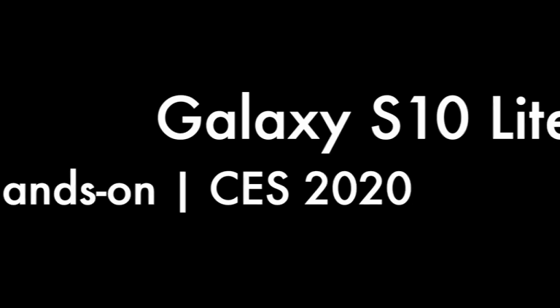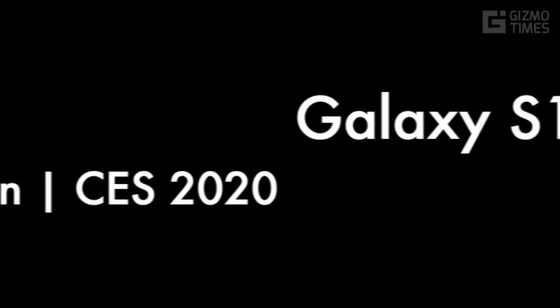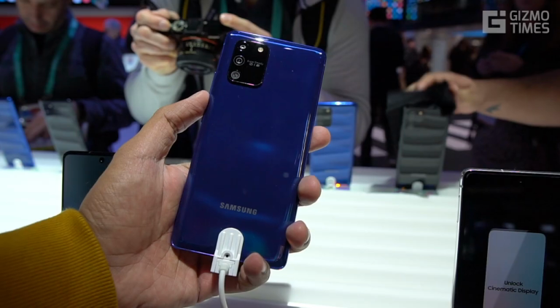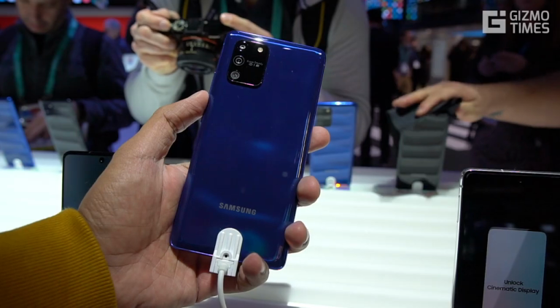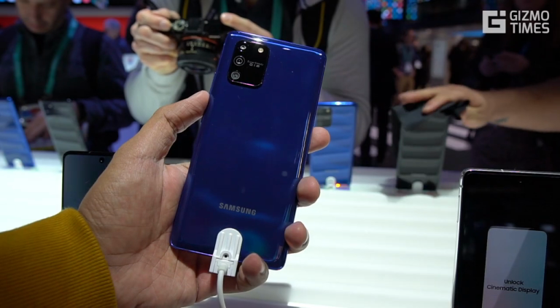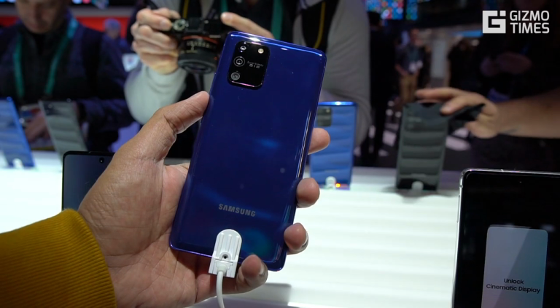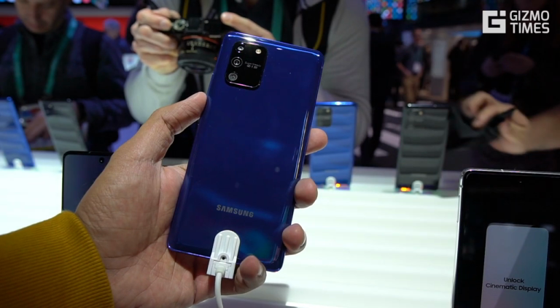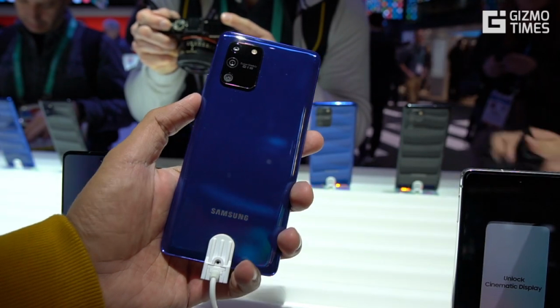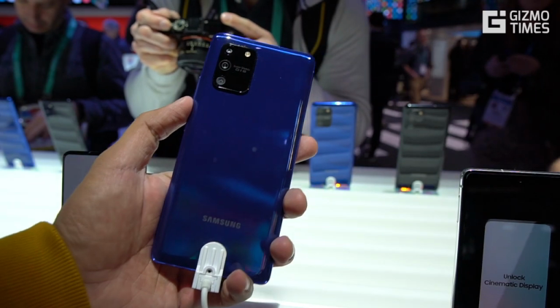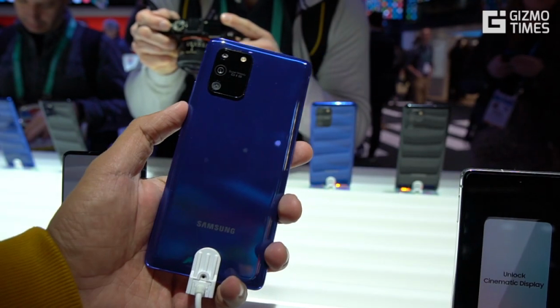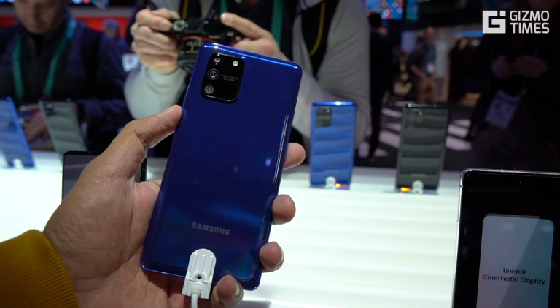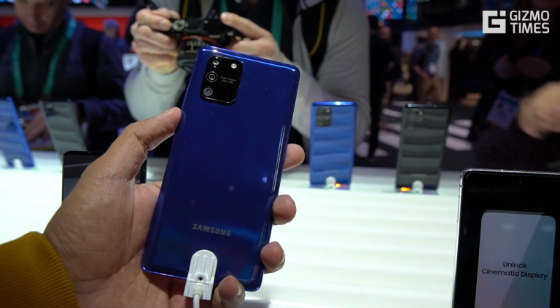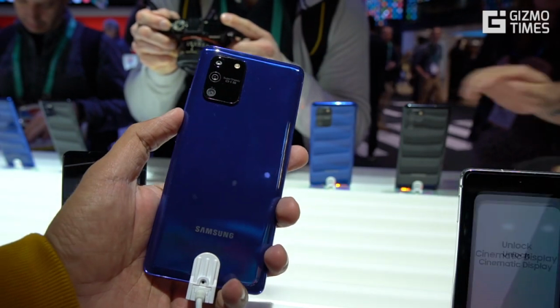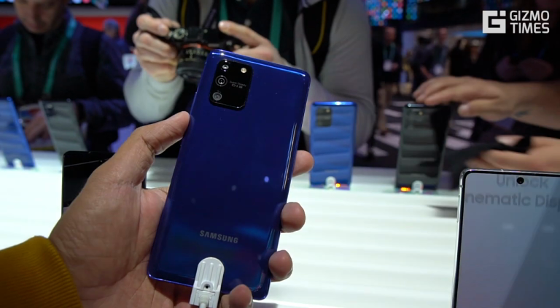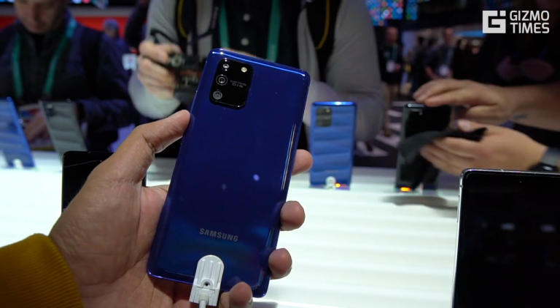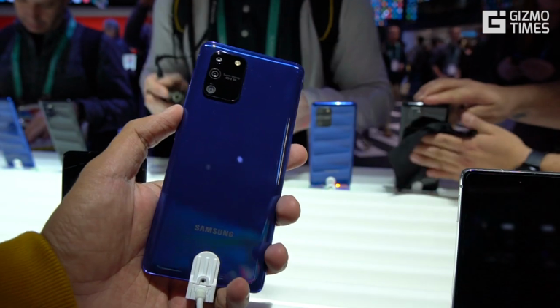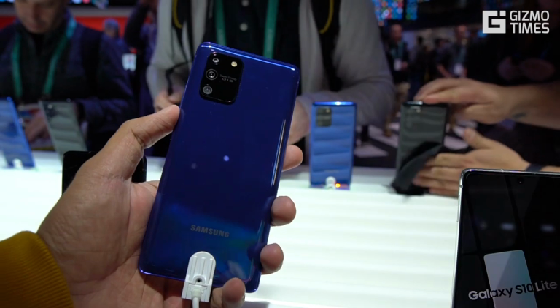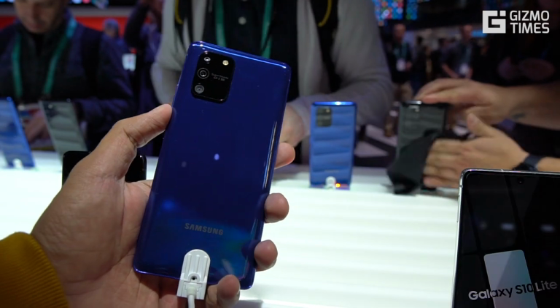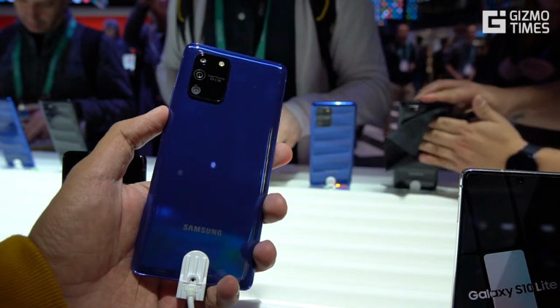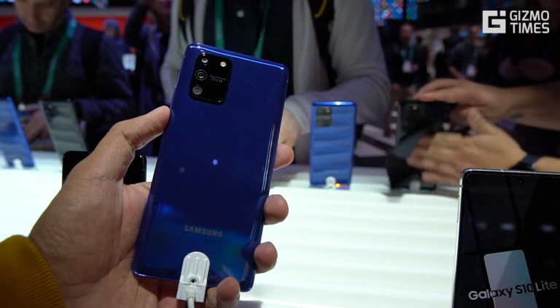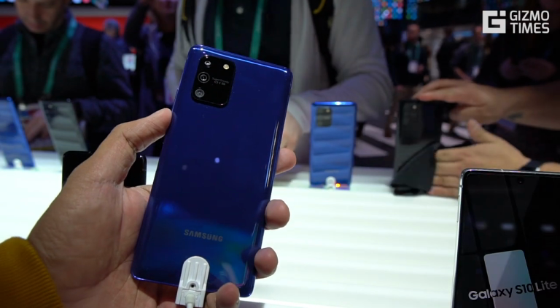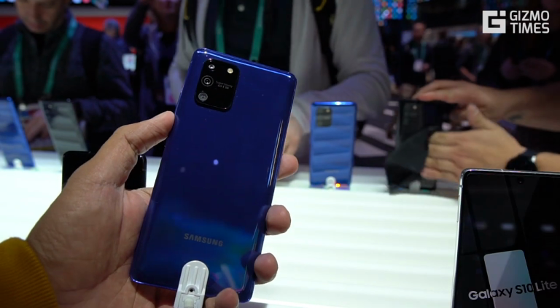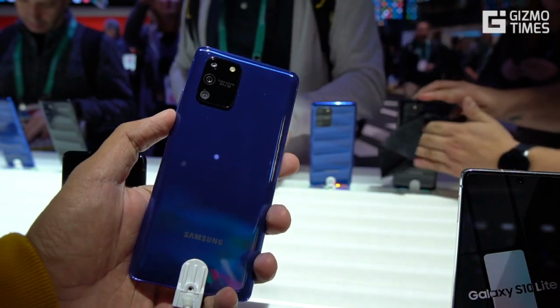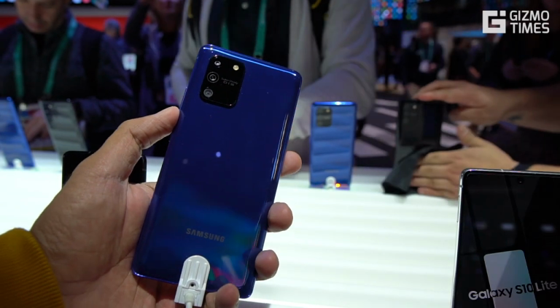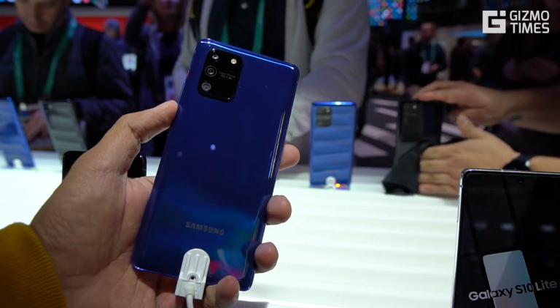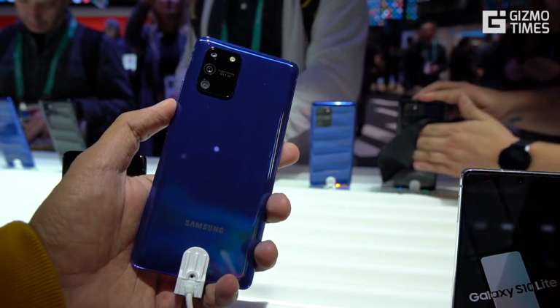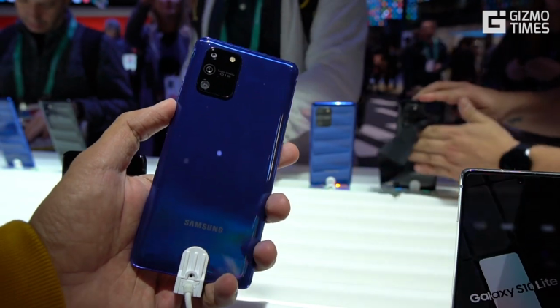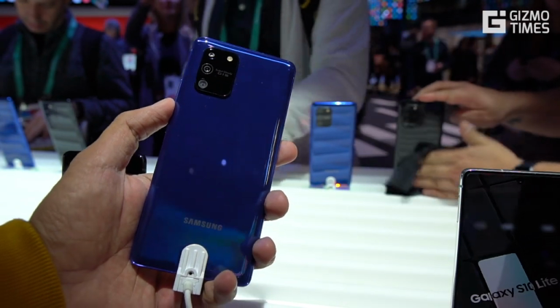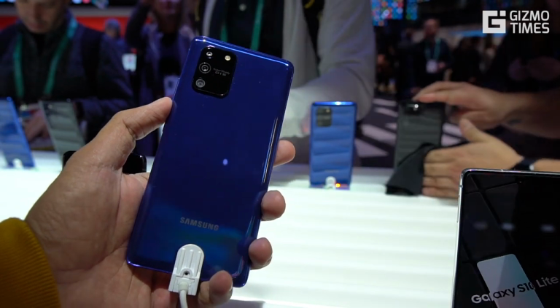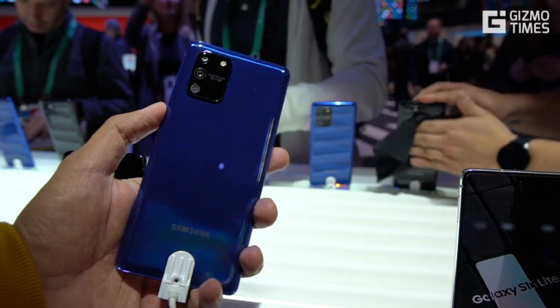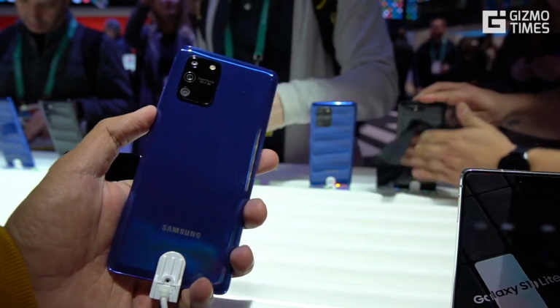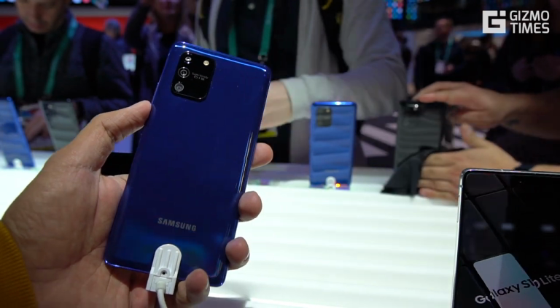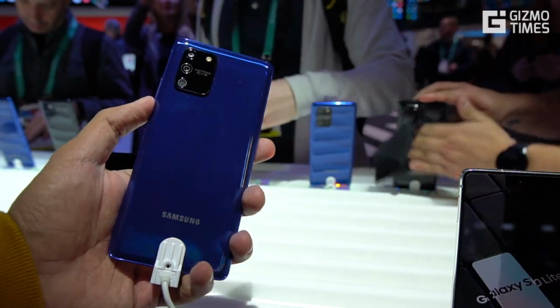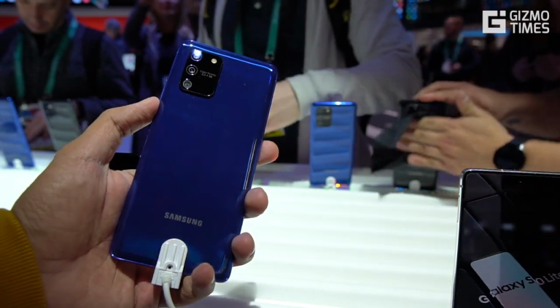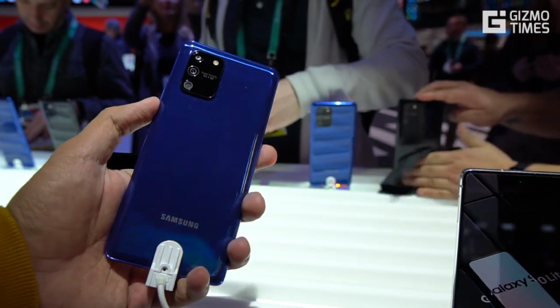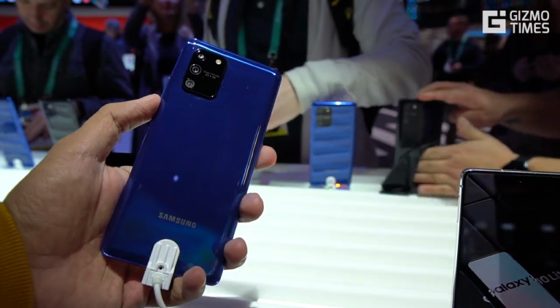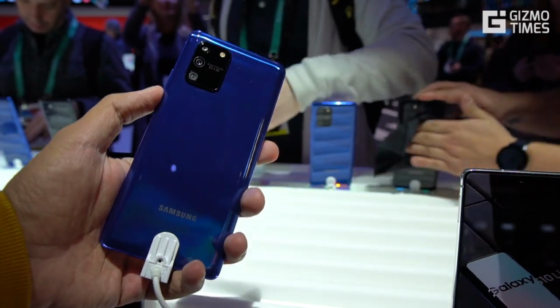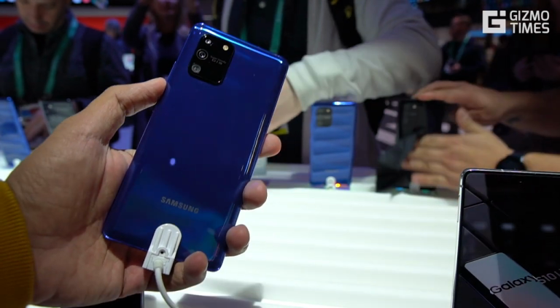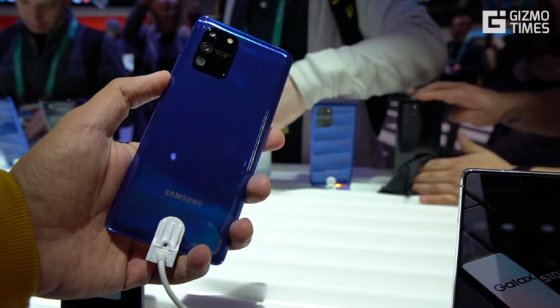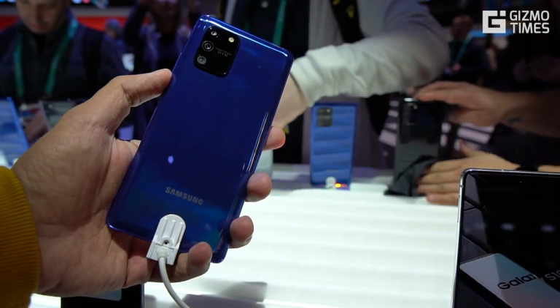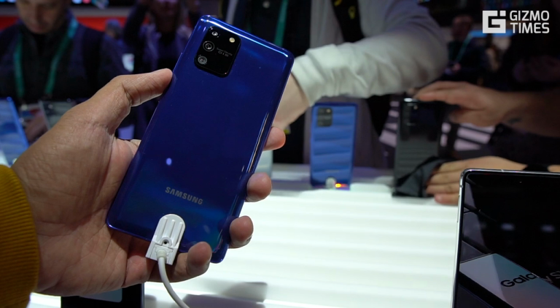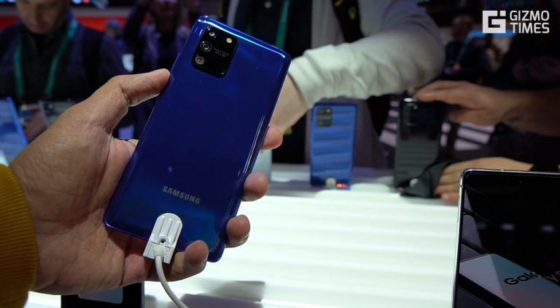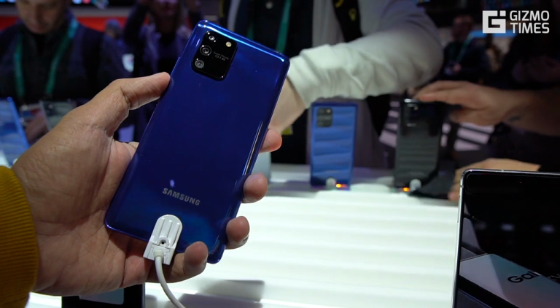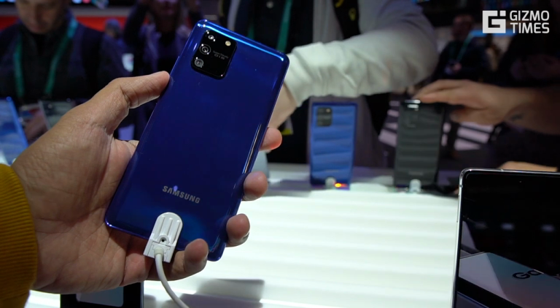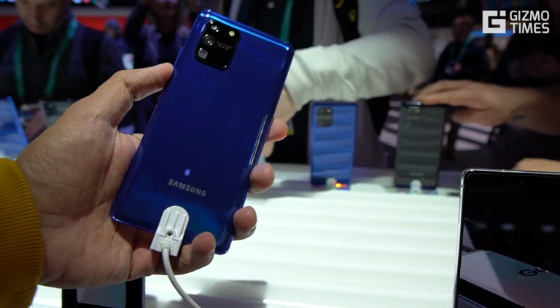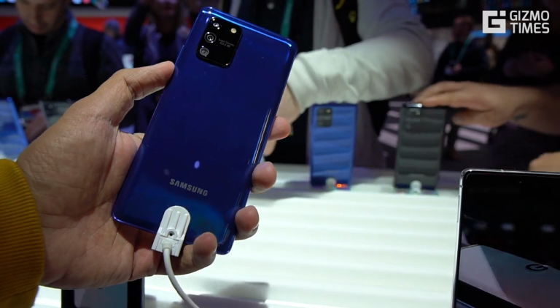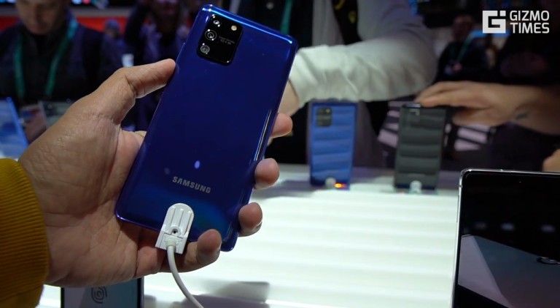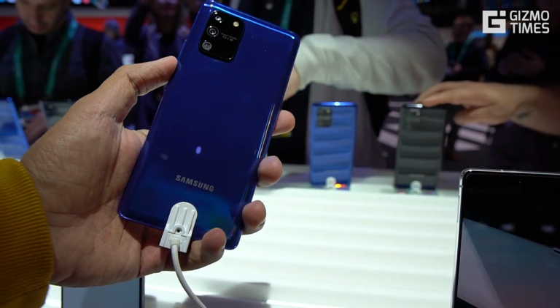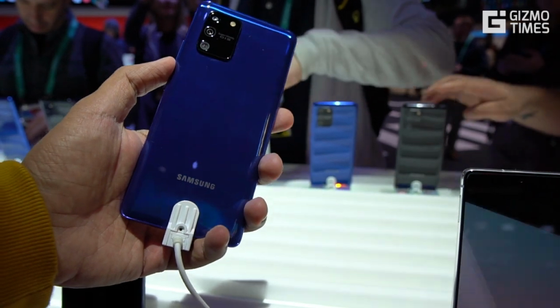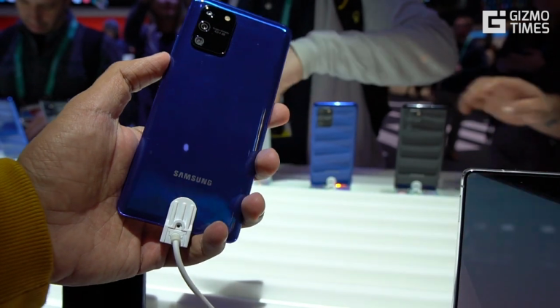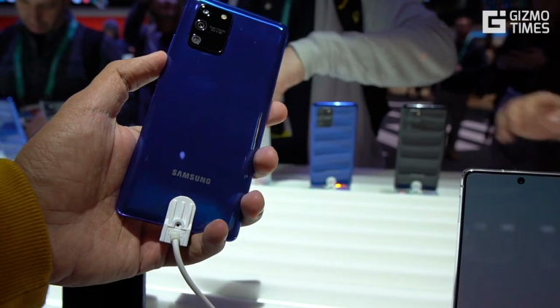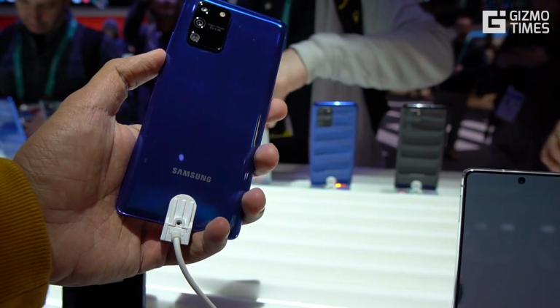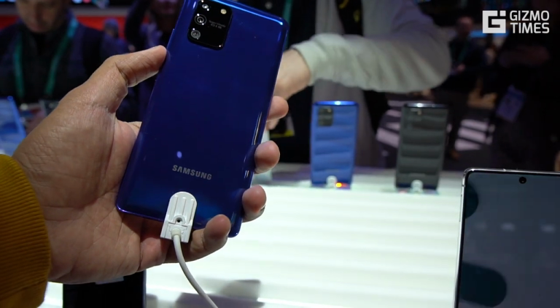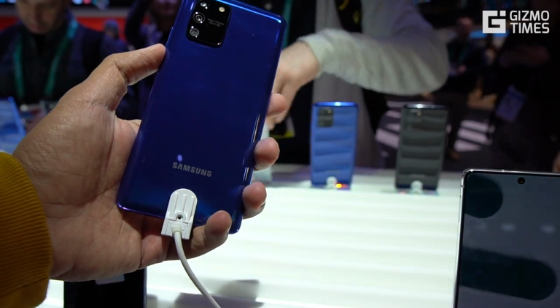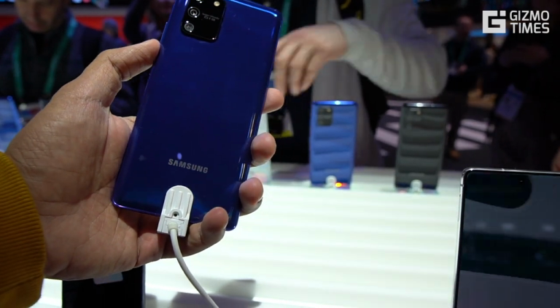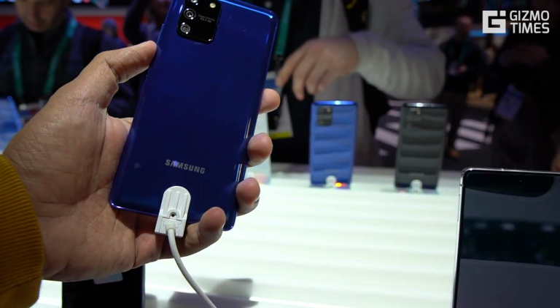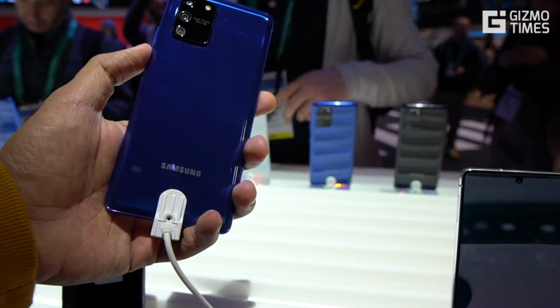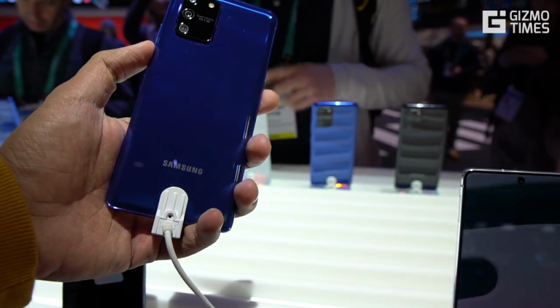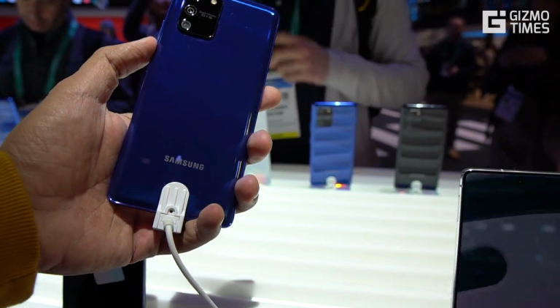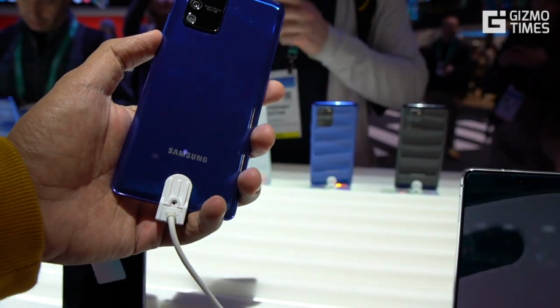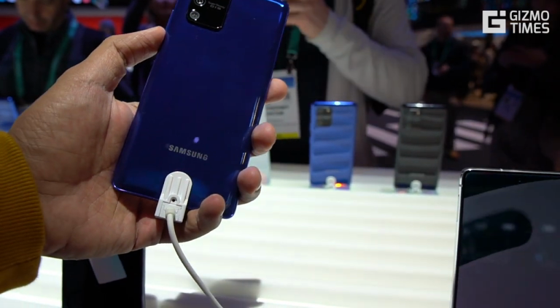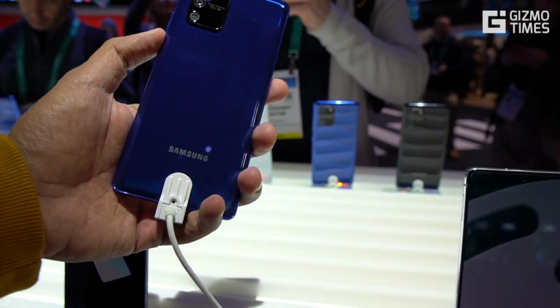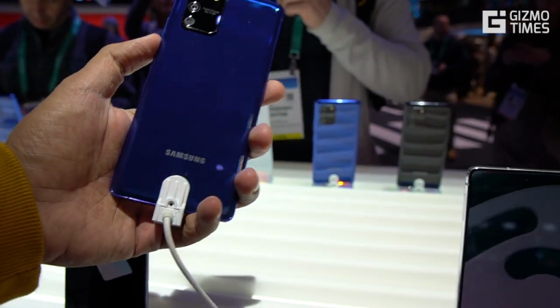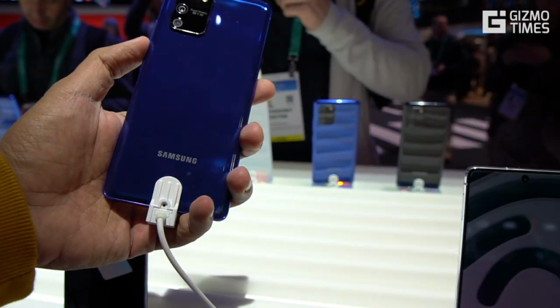Hey guys, this is Jithan from Gadgets Times and you're watching a quick hands-on with the Samsung Galaxy S10 Lite that was showcased at CES 2020 in Las Vegas.